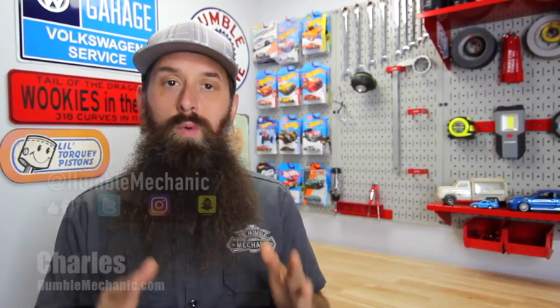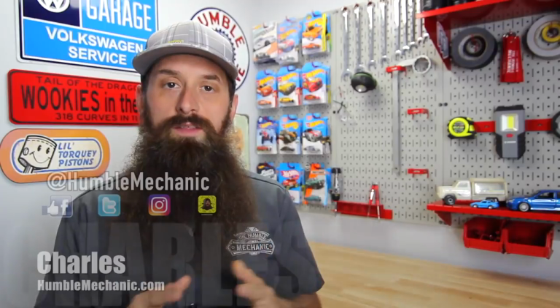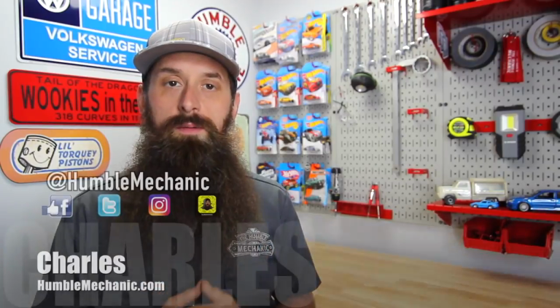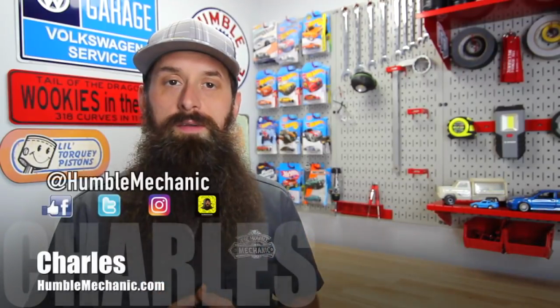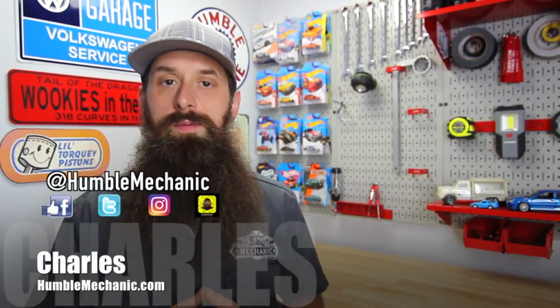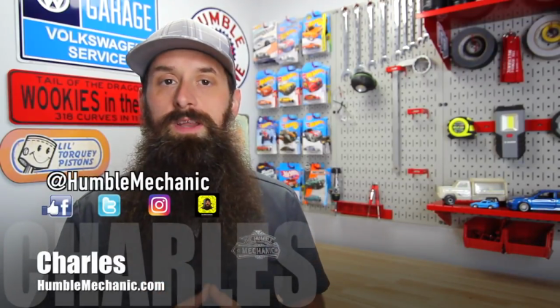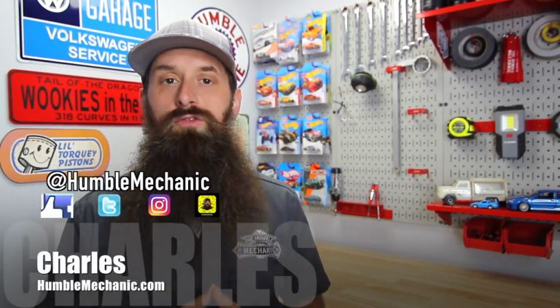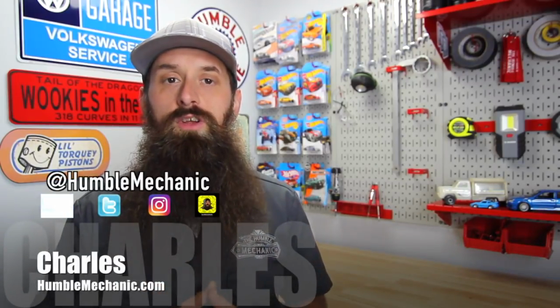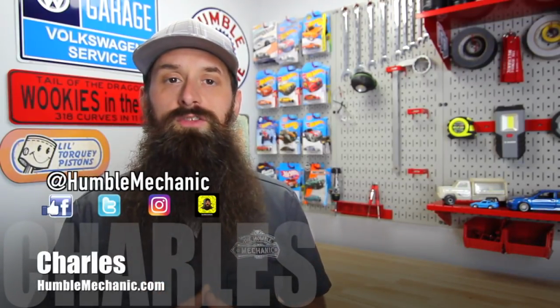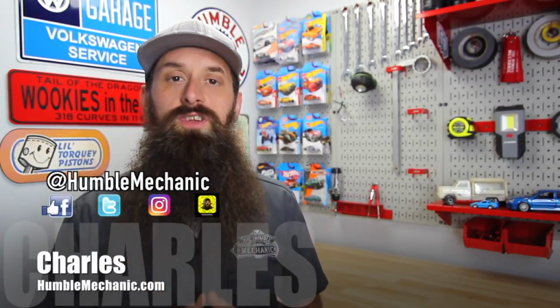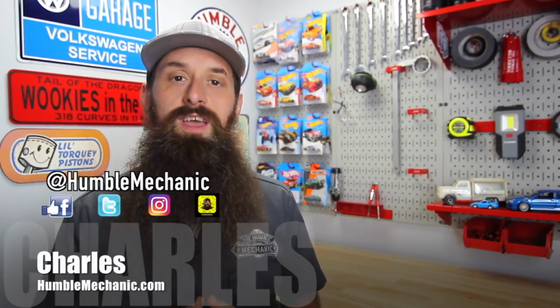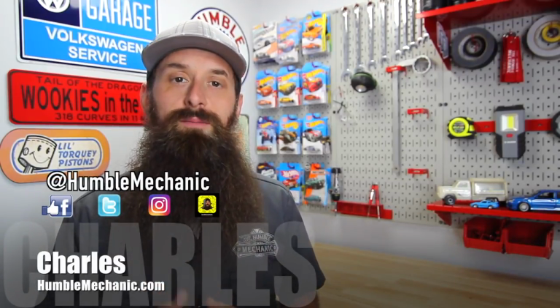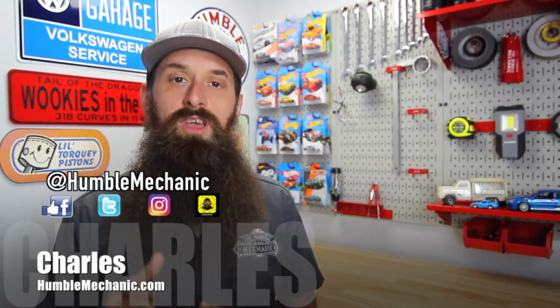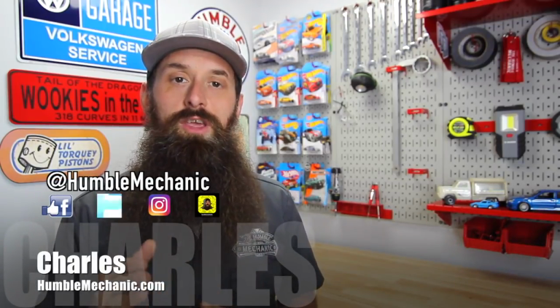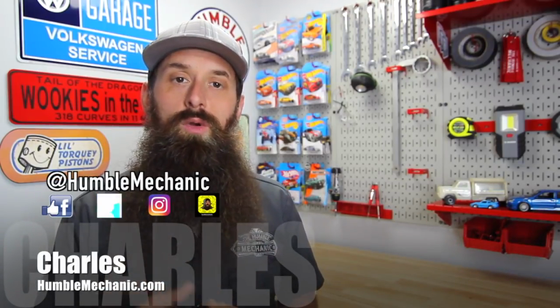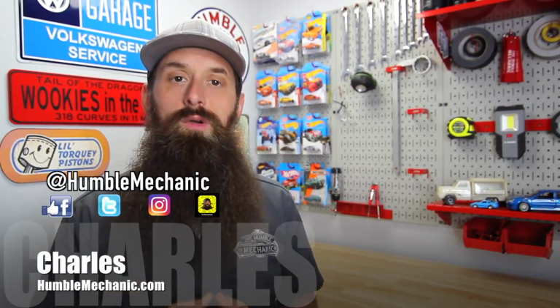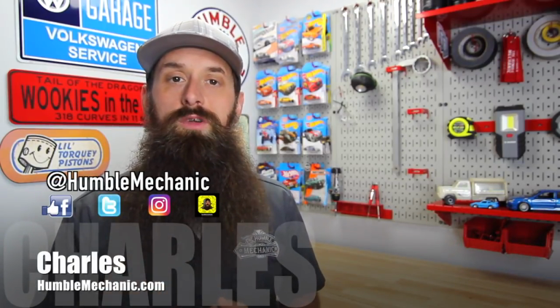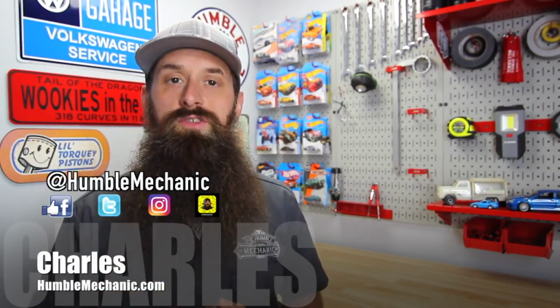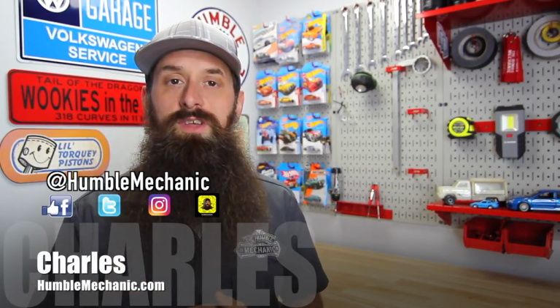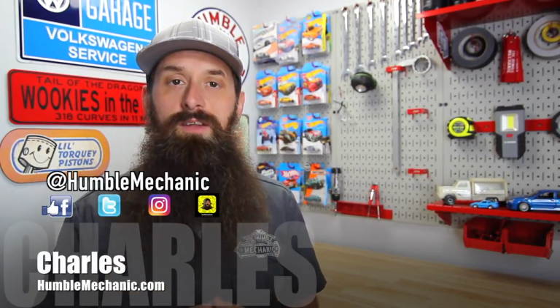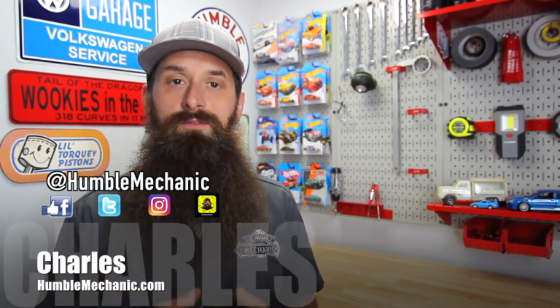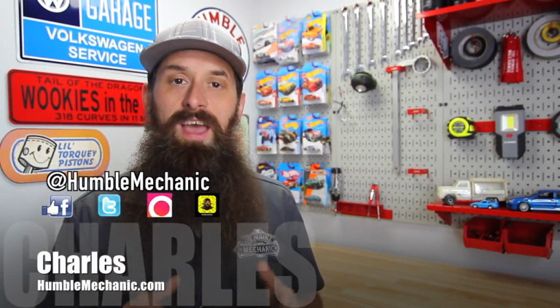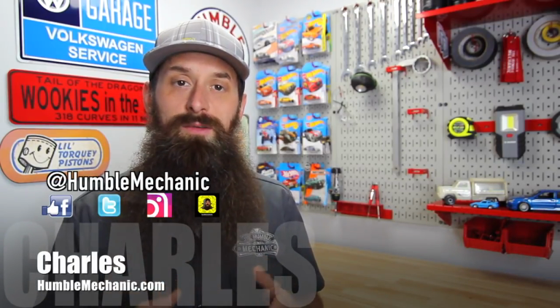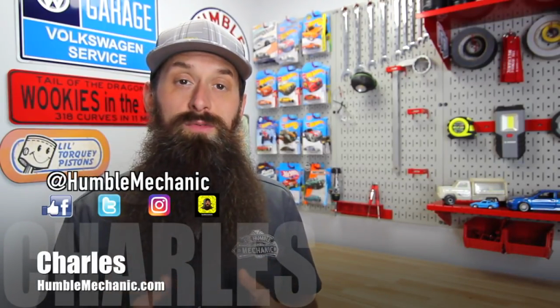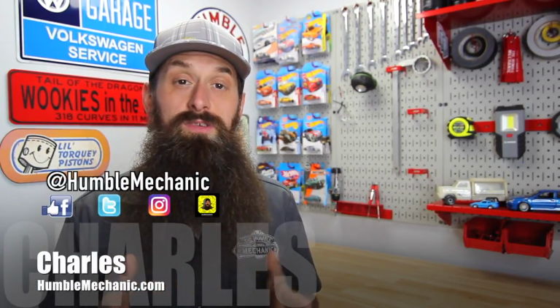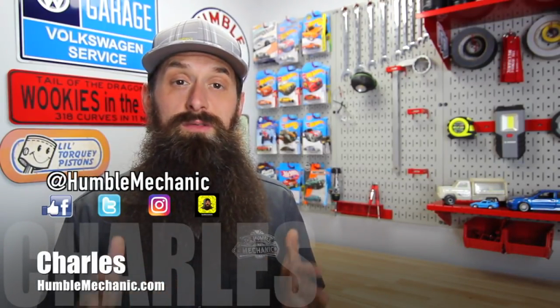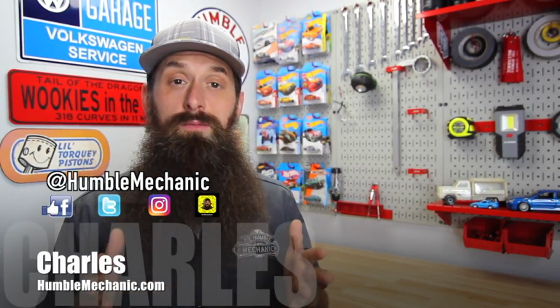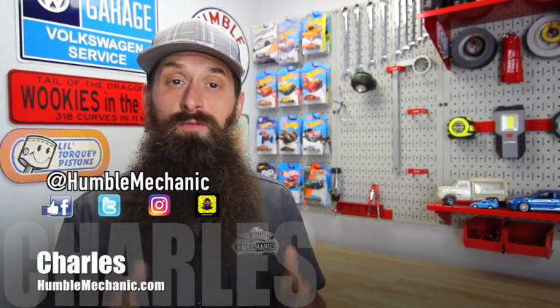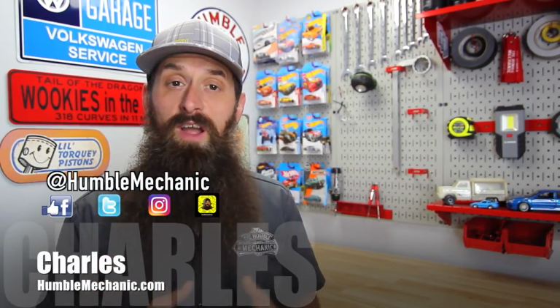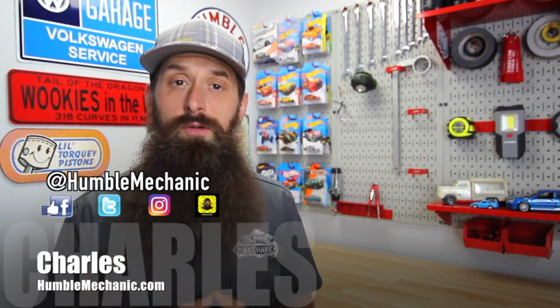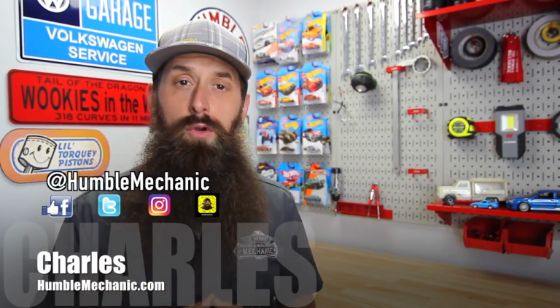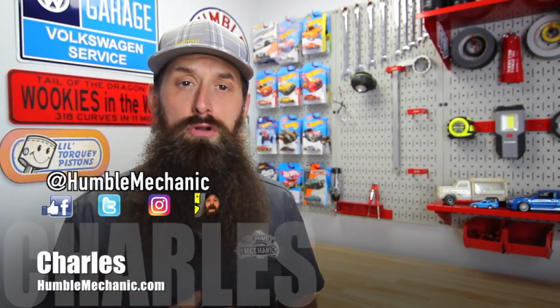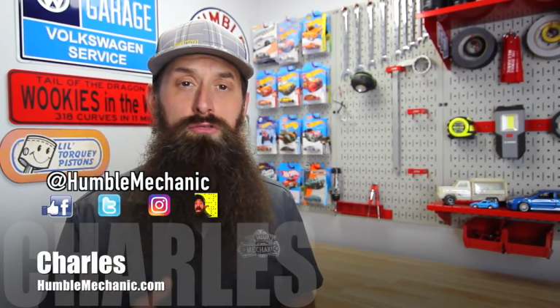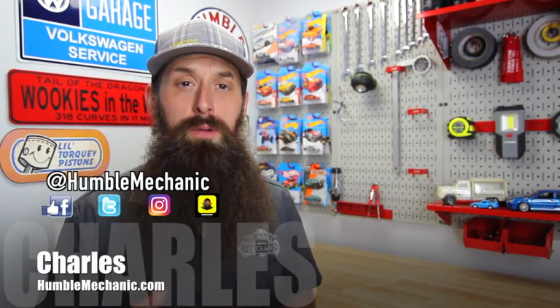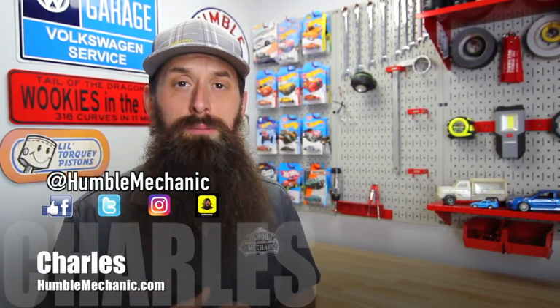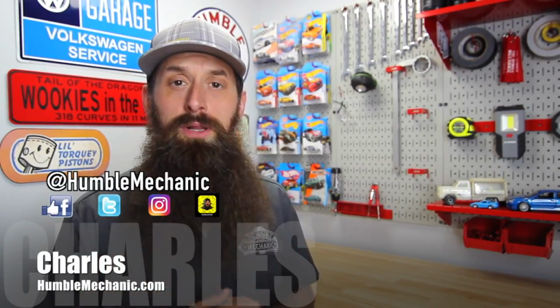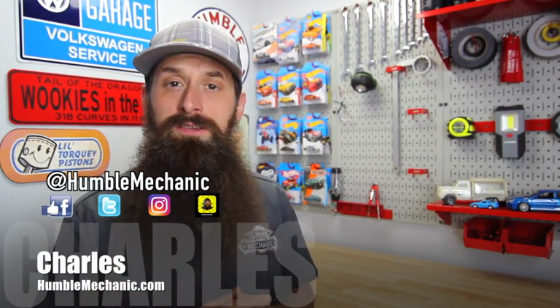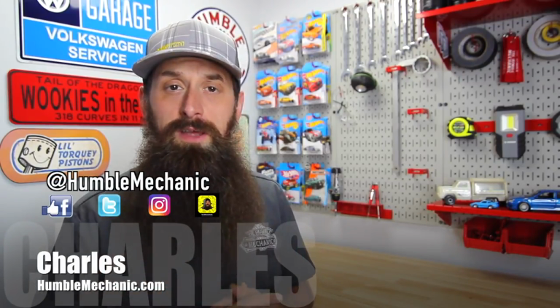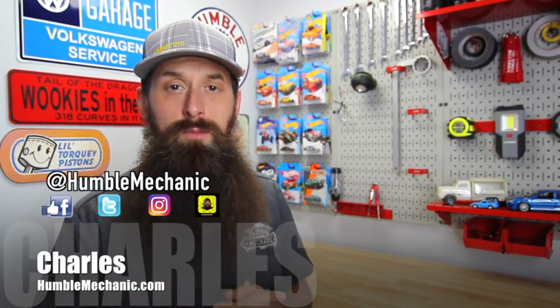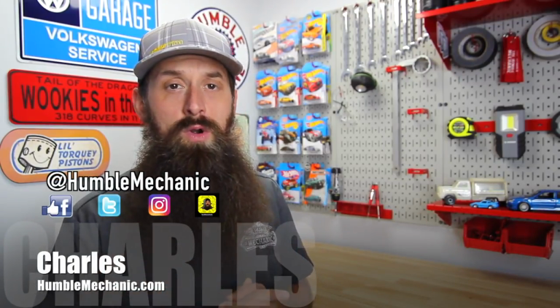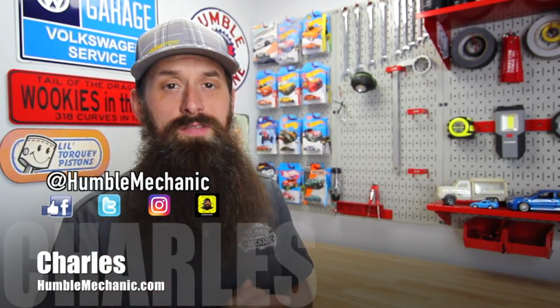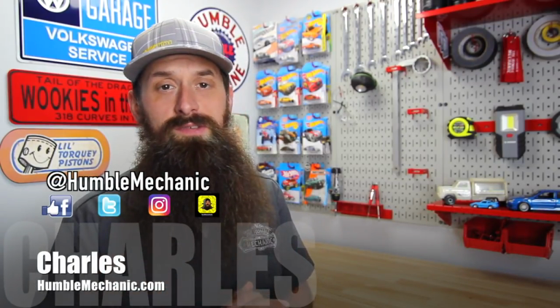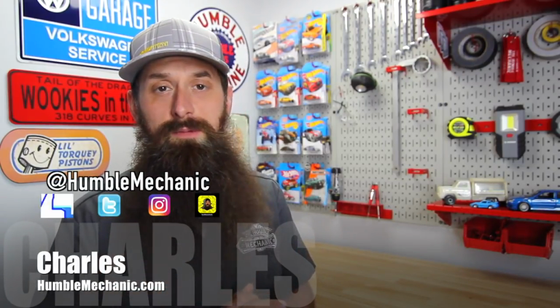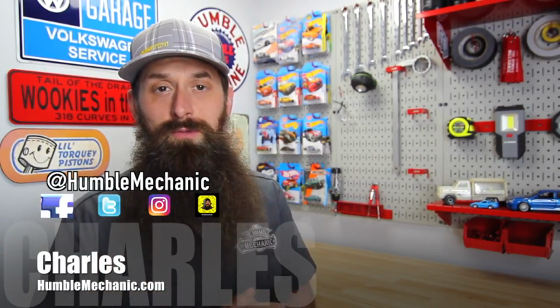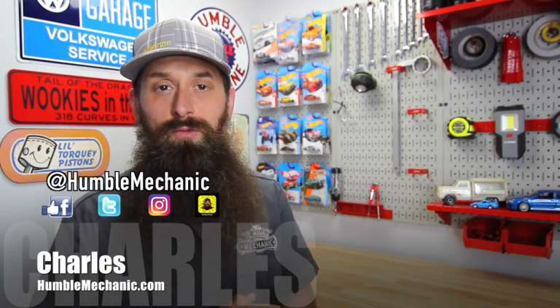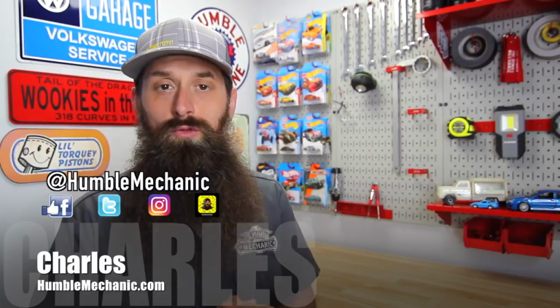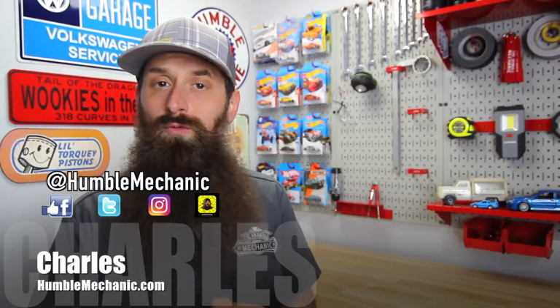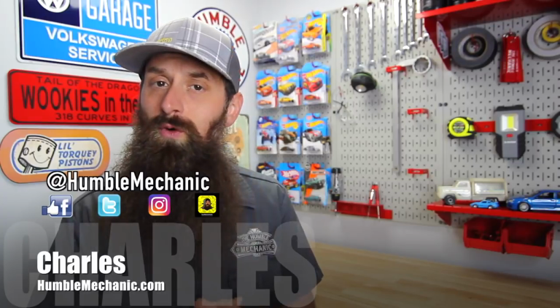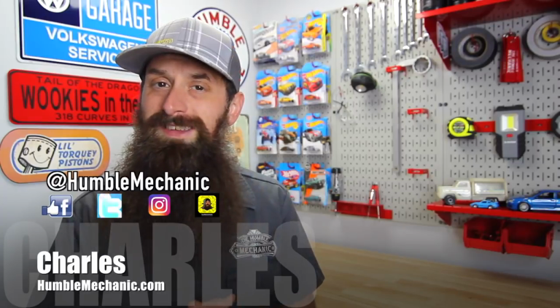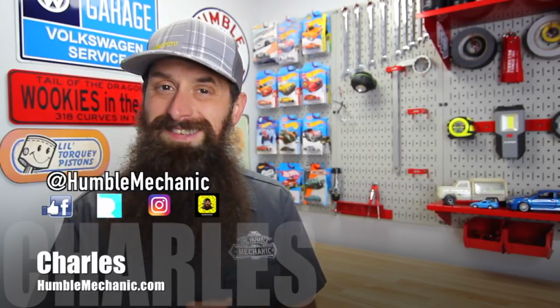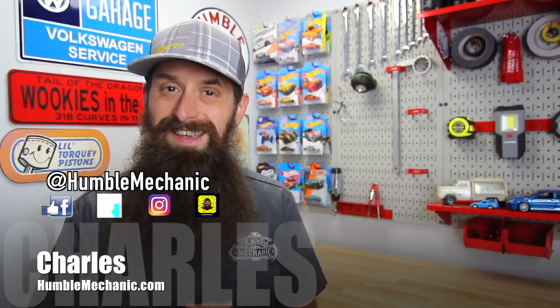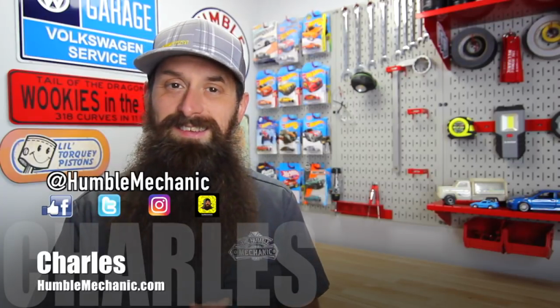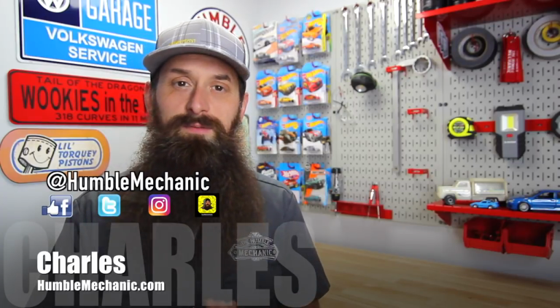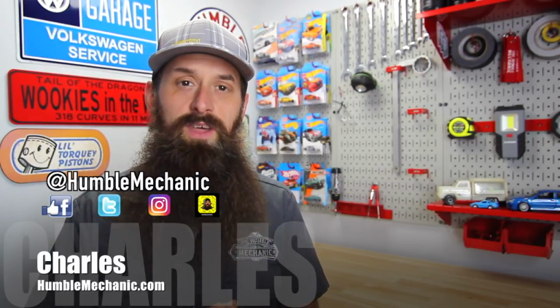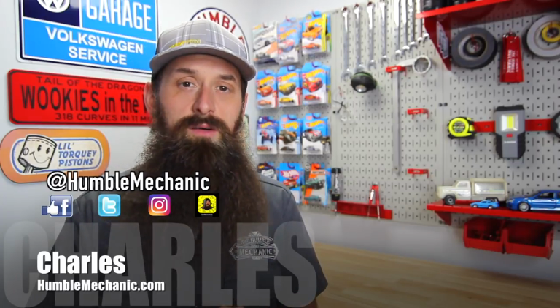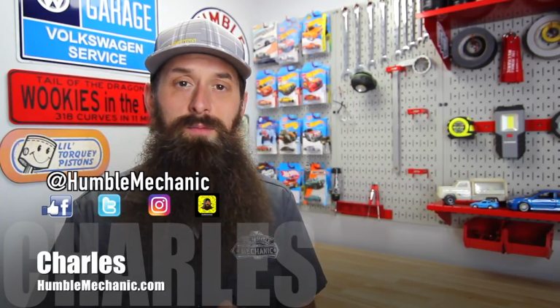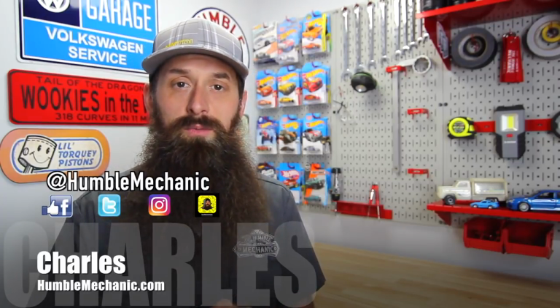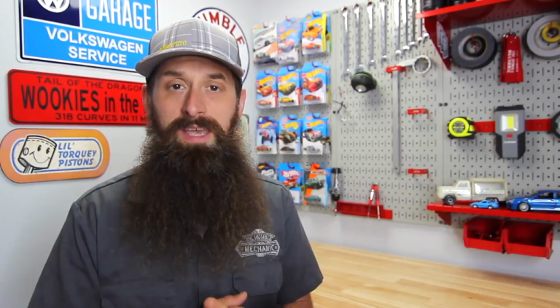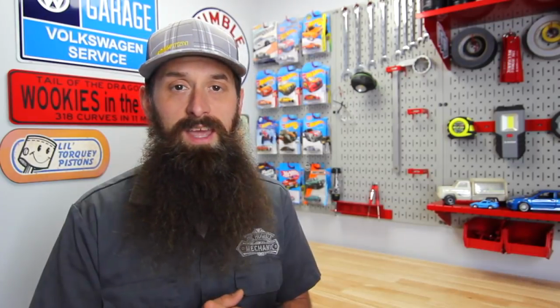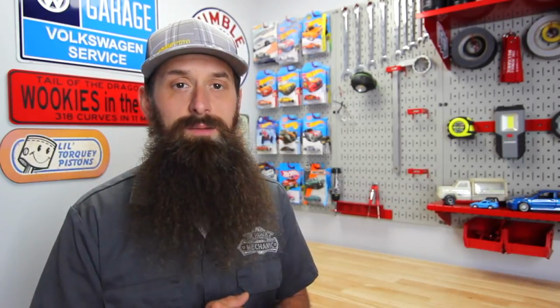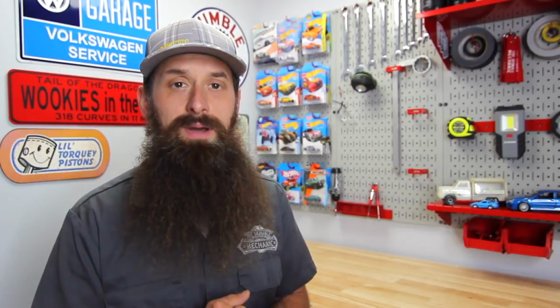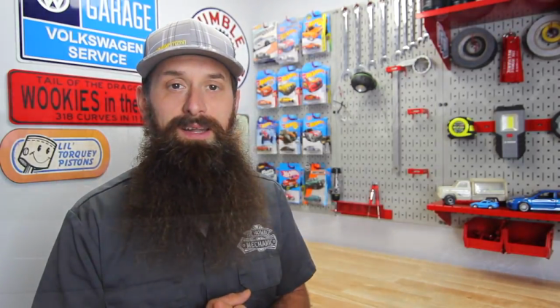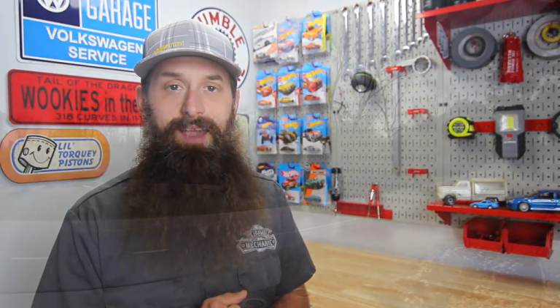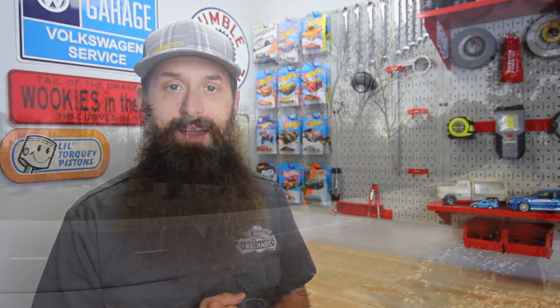What's up everybody? It's Charles. Today I'm taking your questions on vacuum systems, firing orders, spark plugs, and more. This is episode 246 of the Humble Mechanic Podcast.